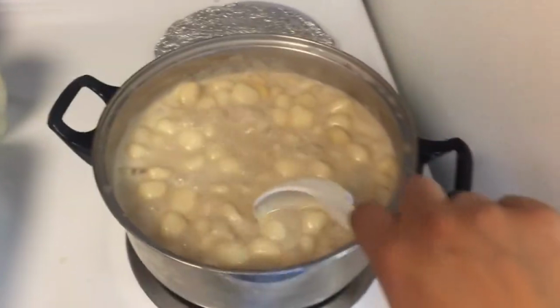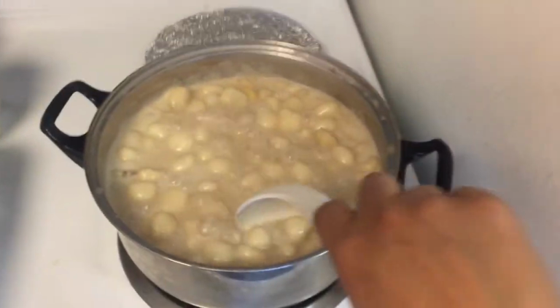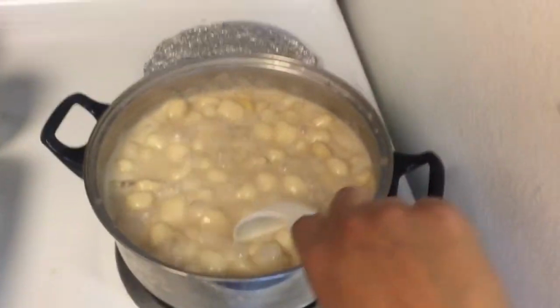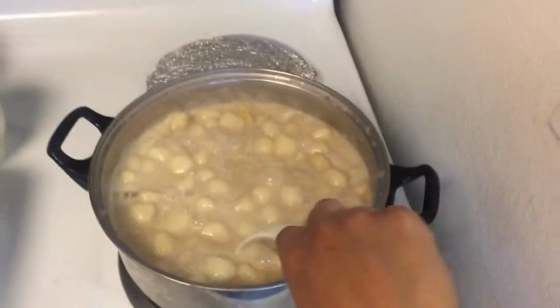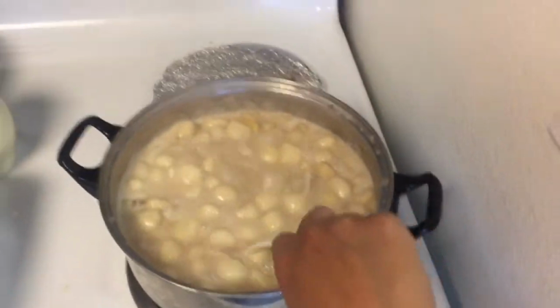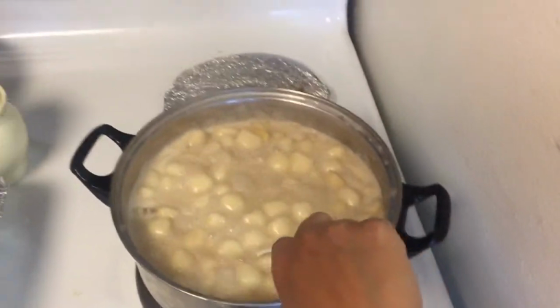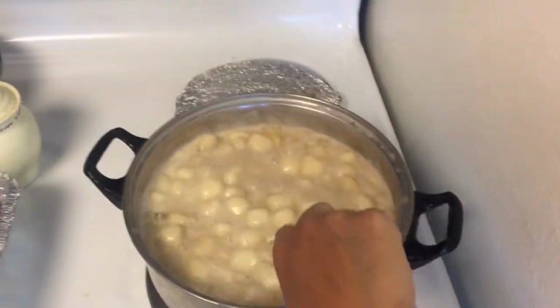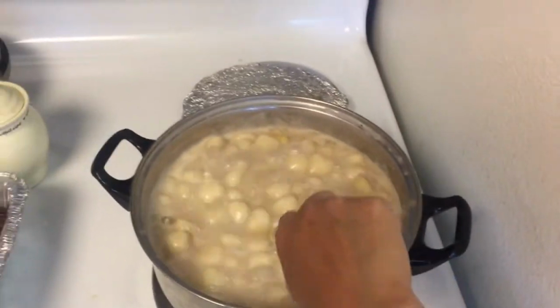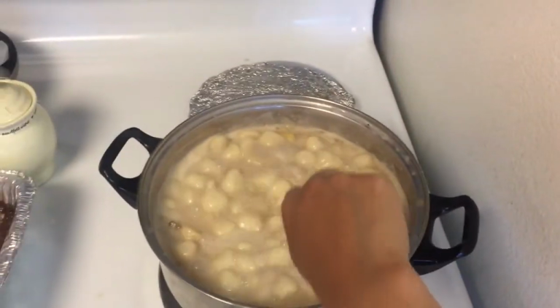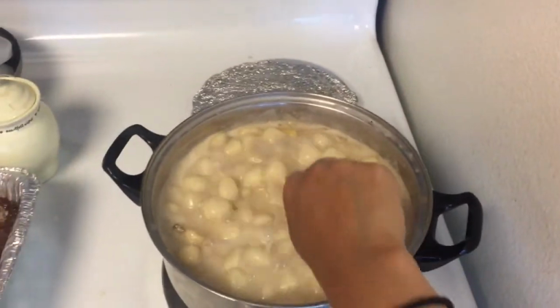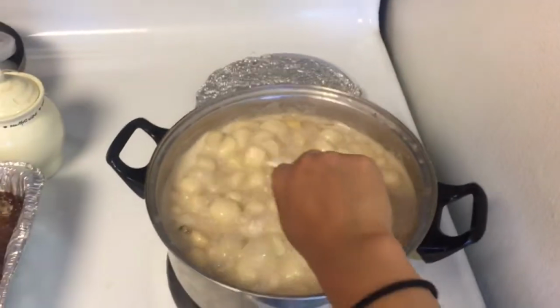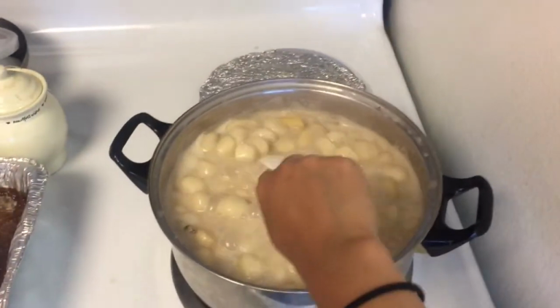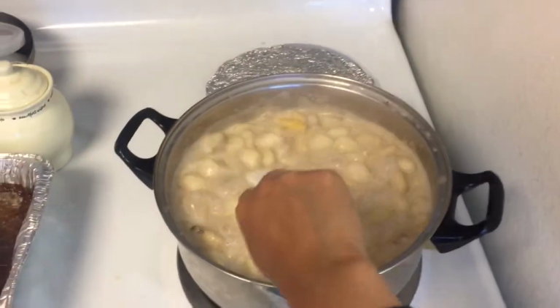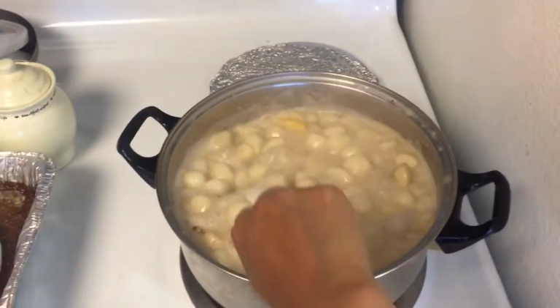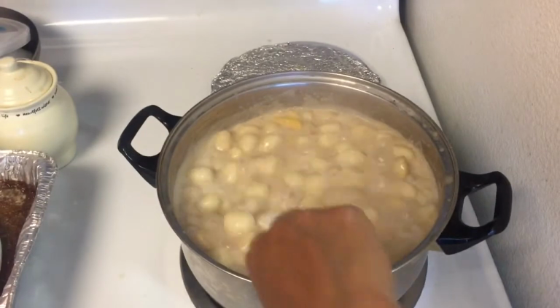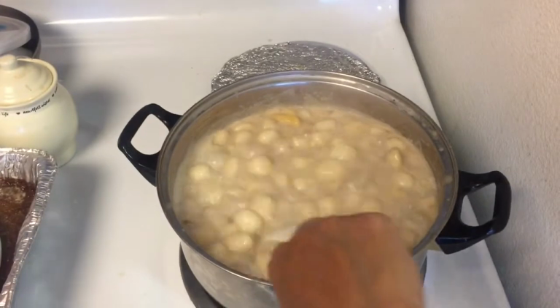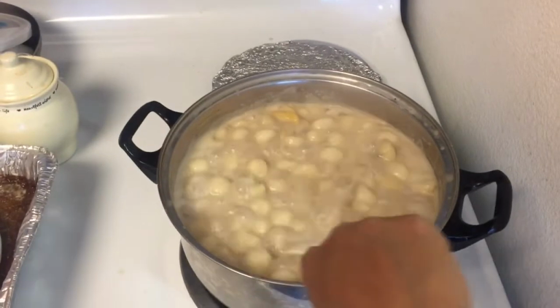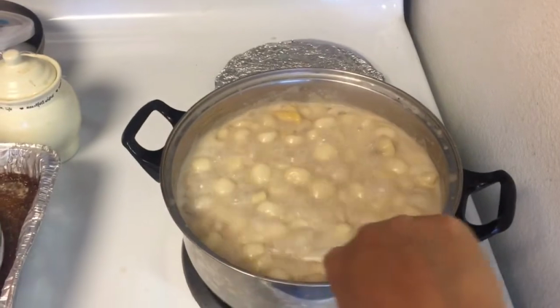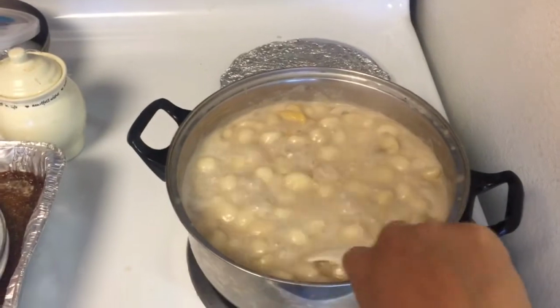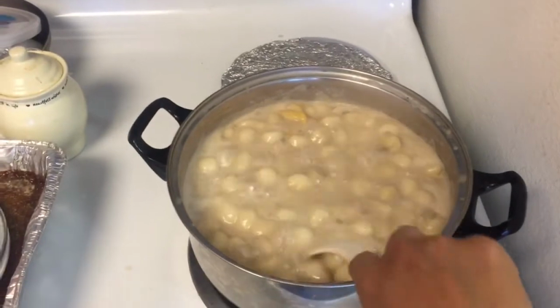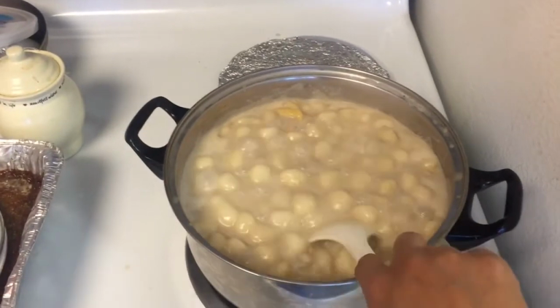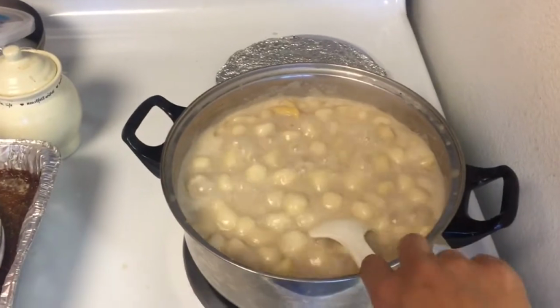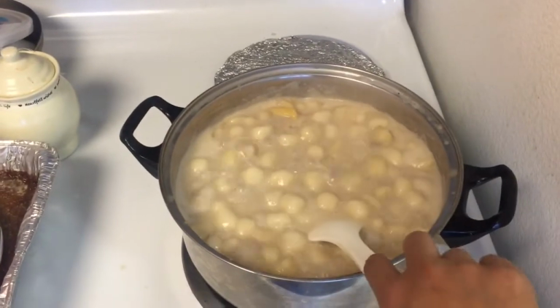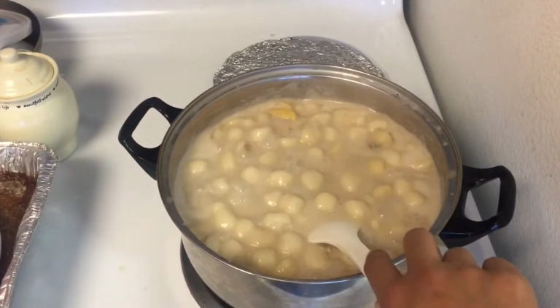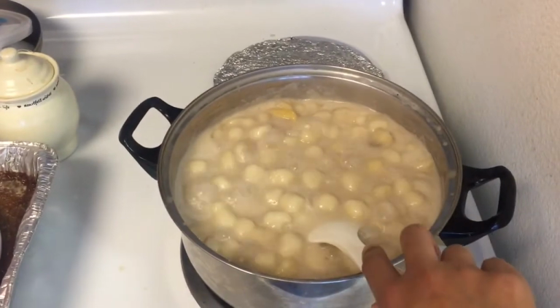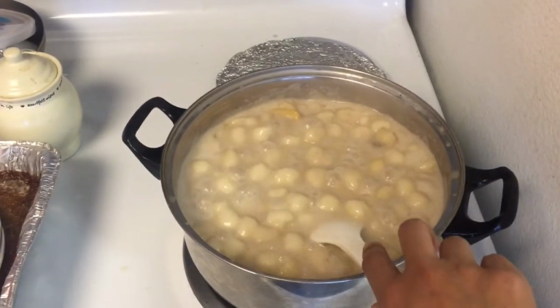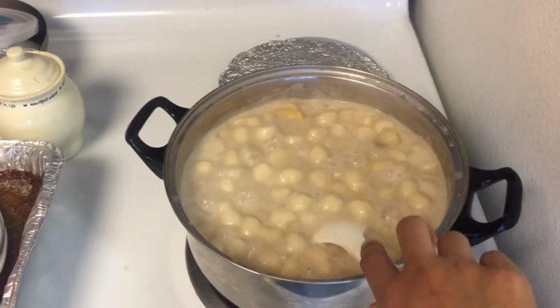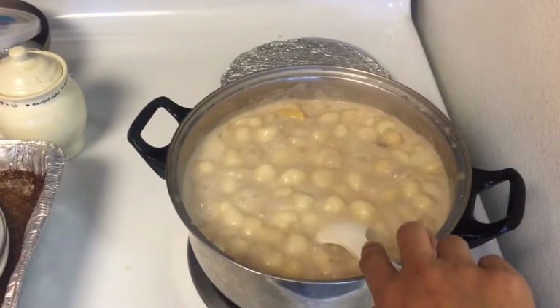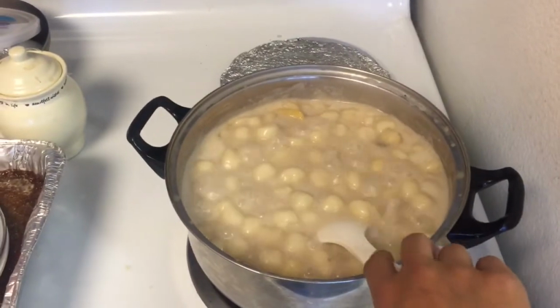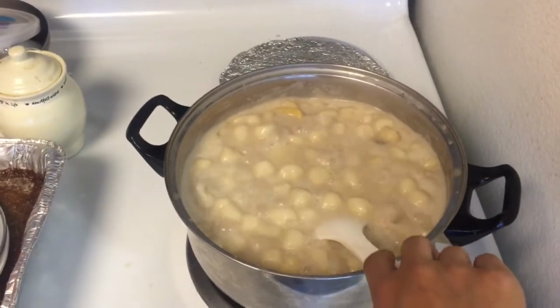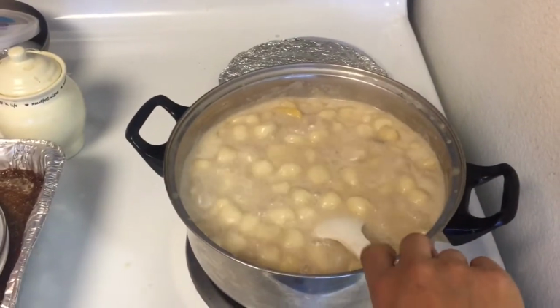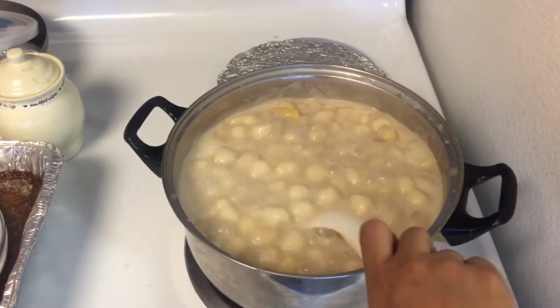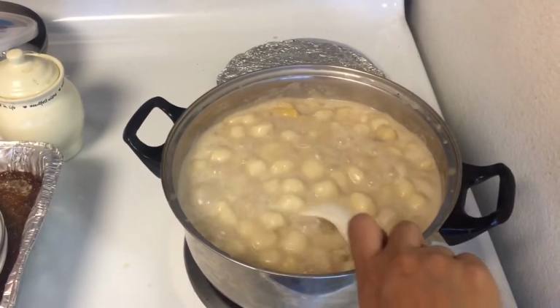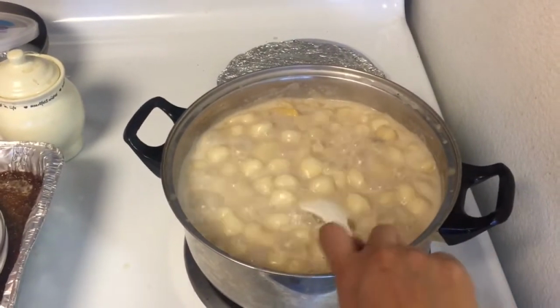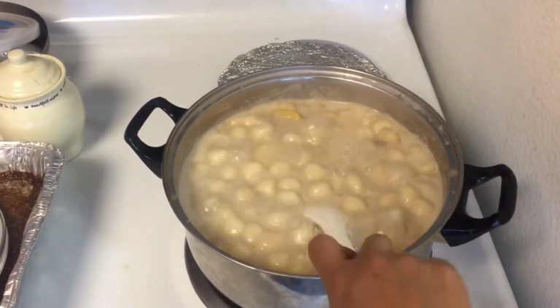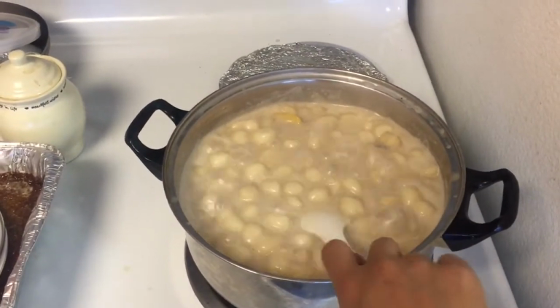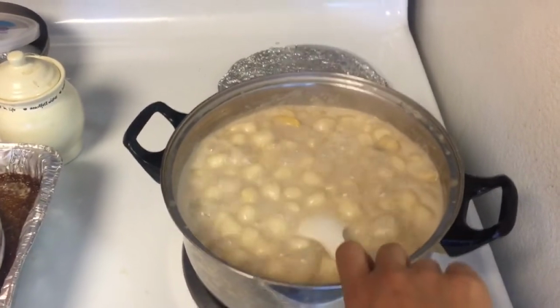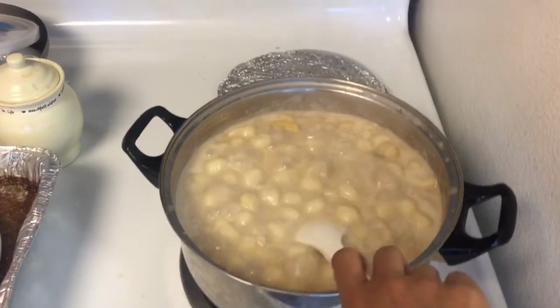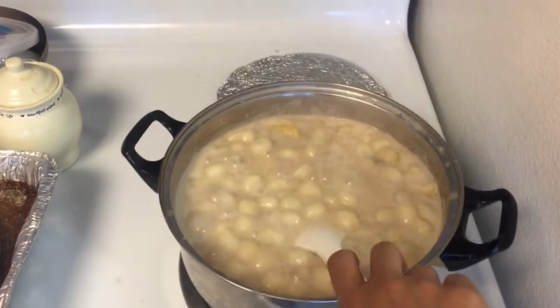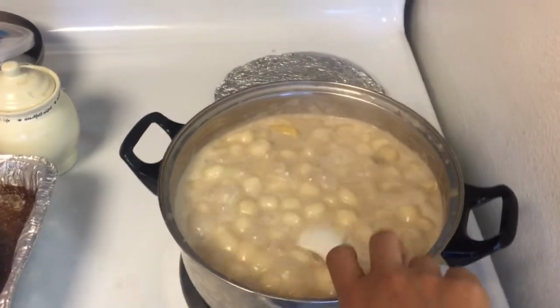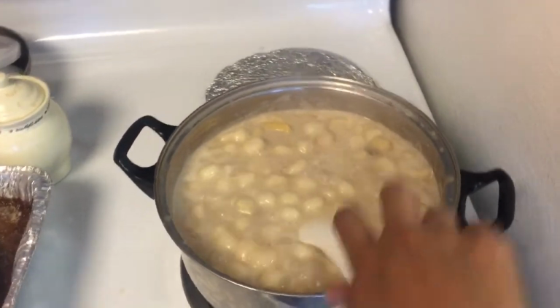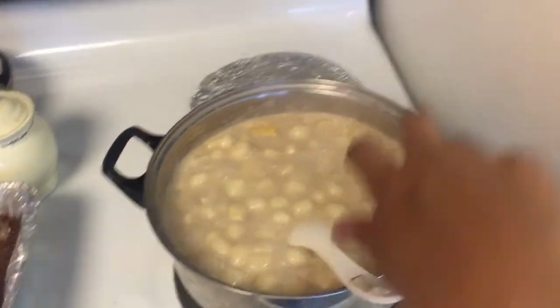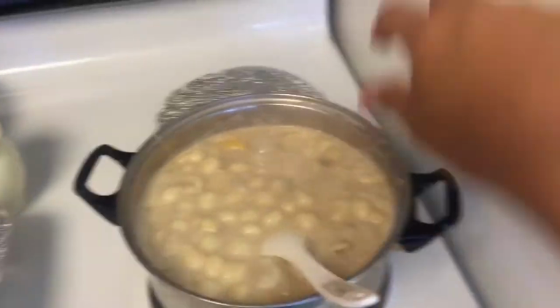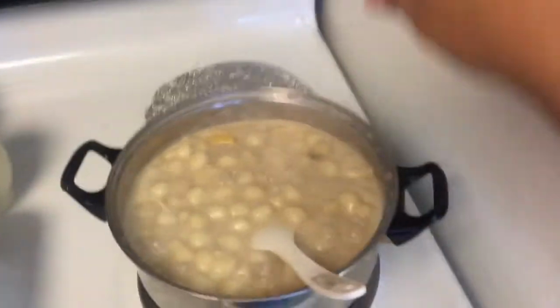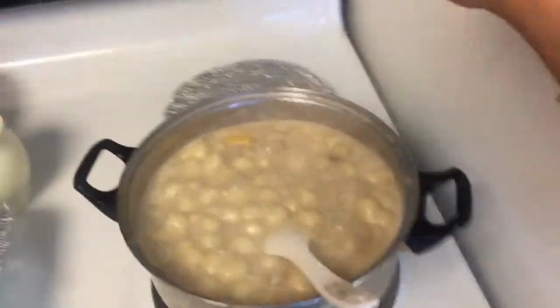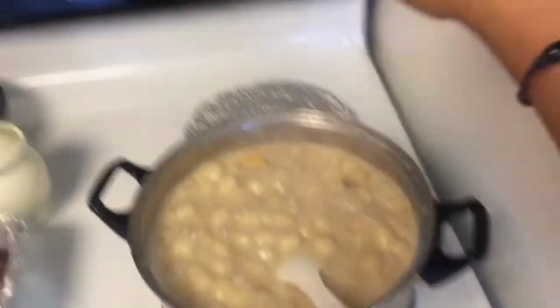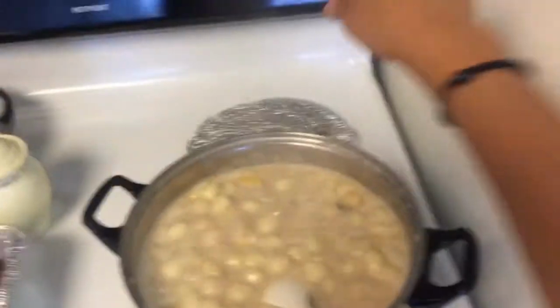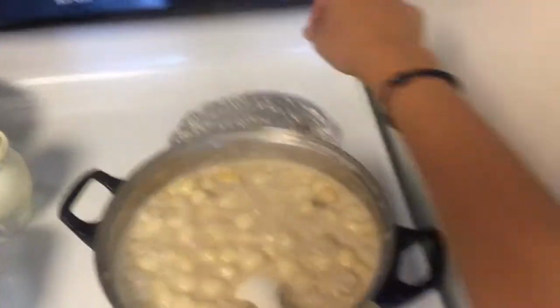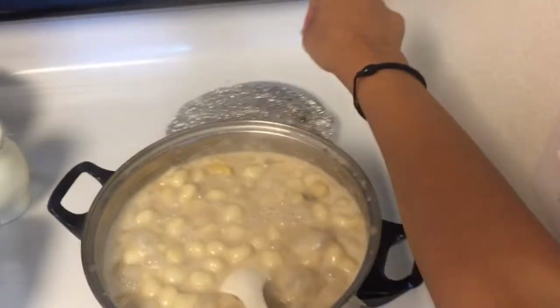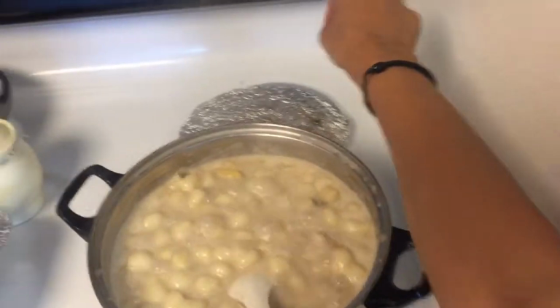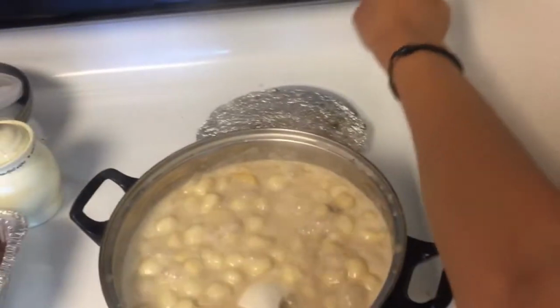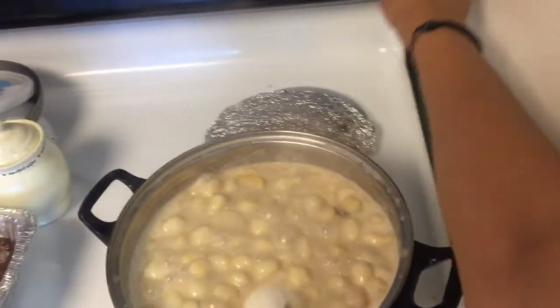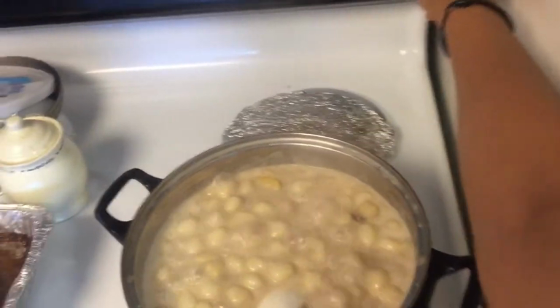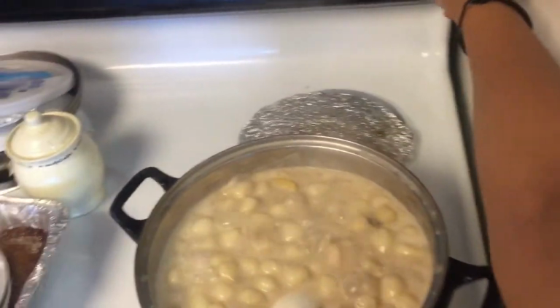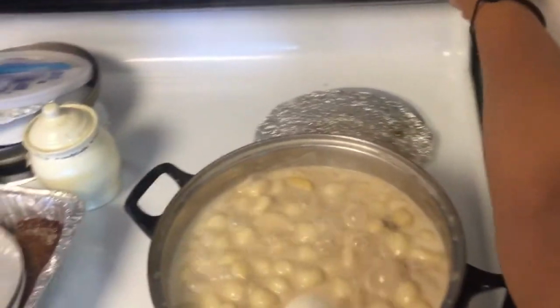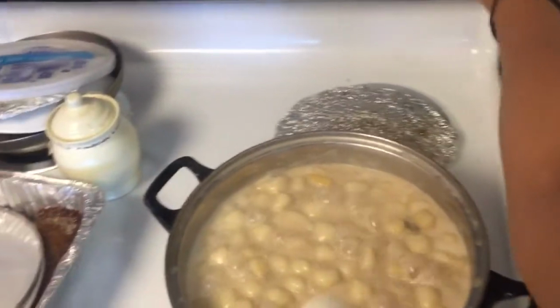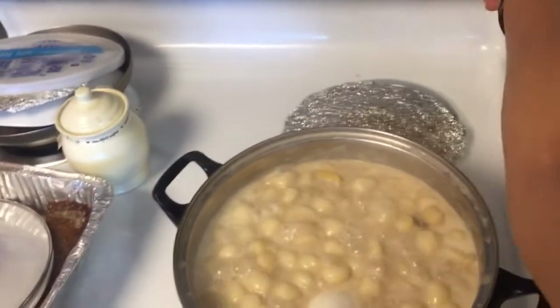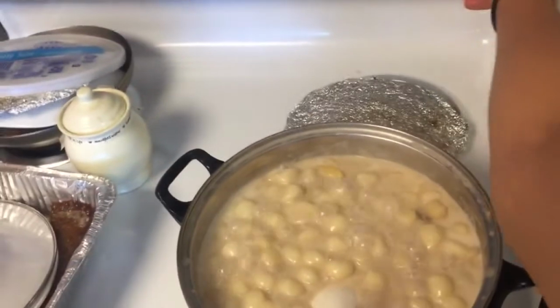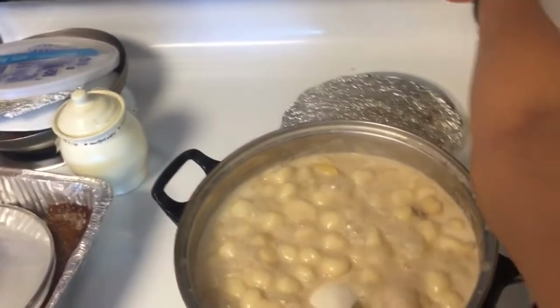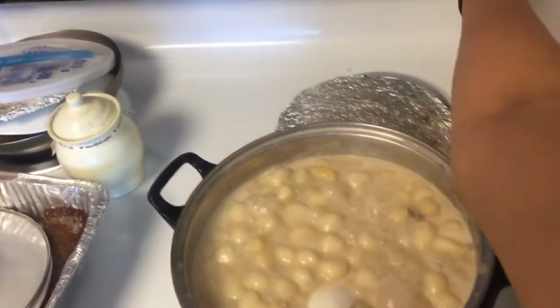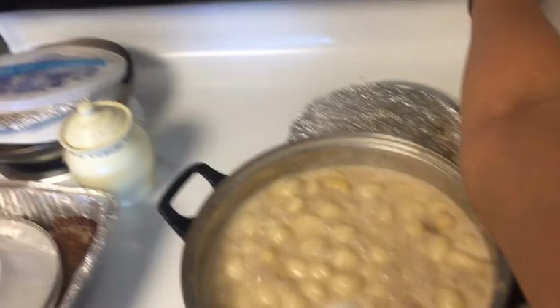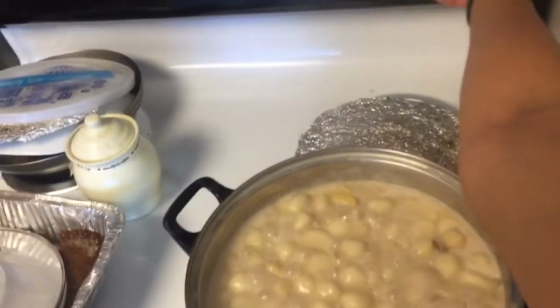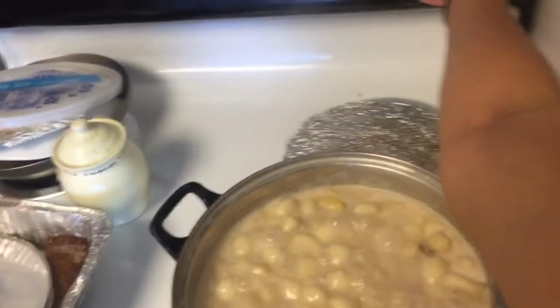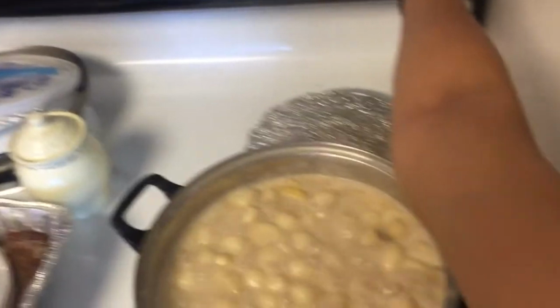And it's ready. Okay, let's turn off the heat.